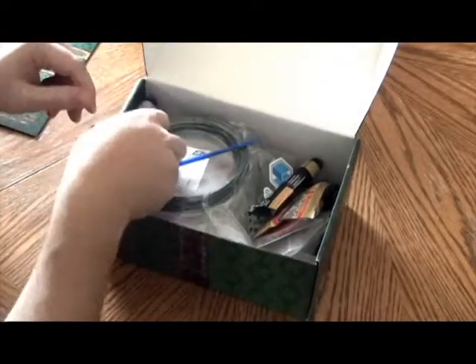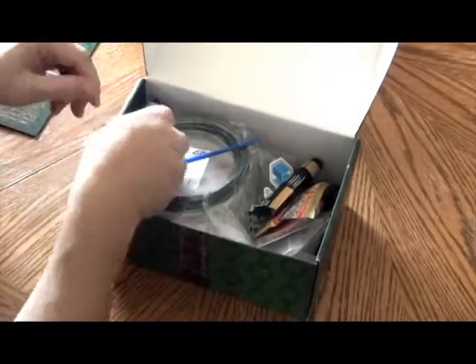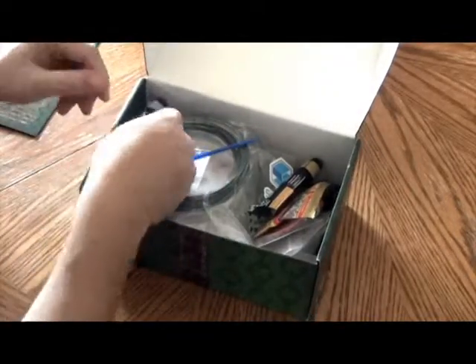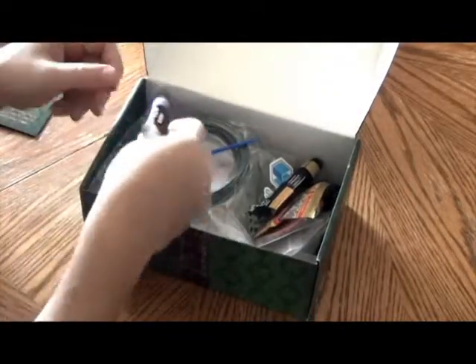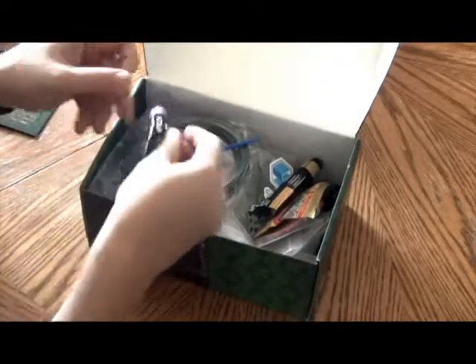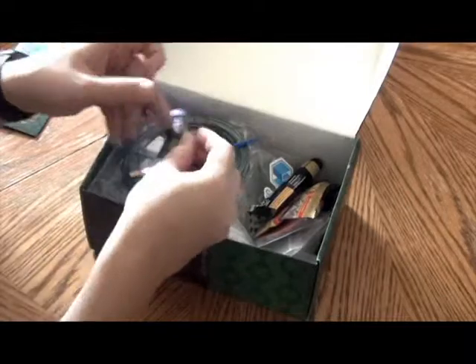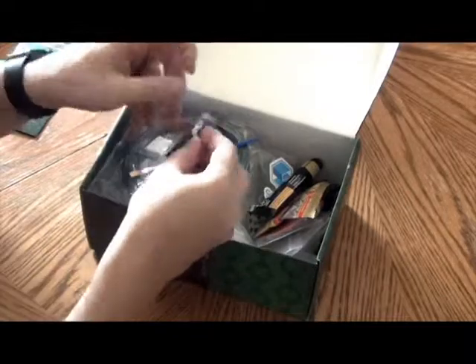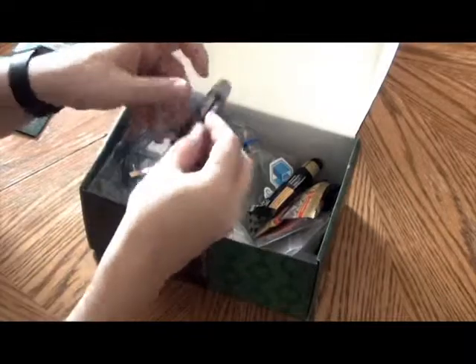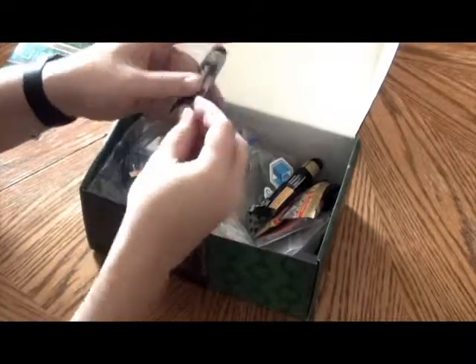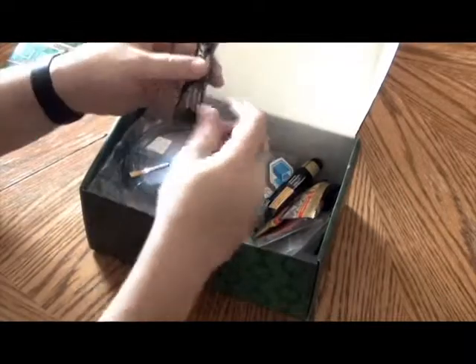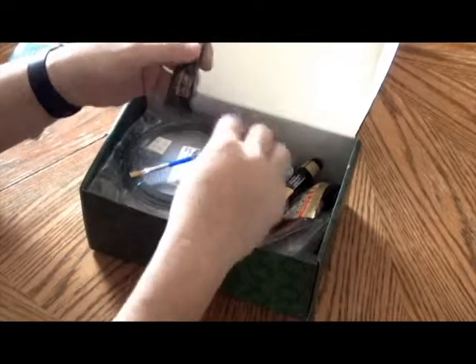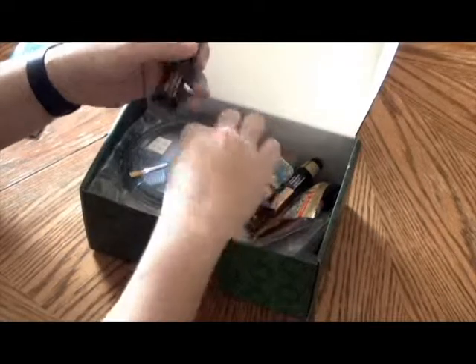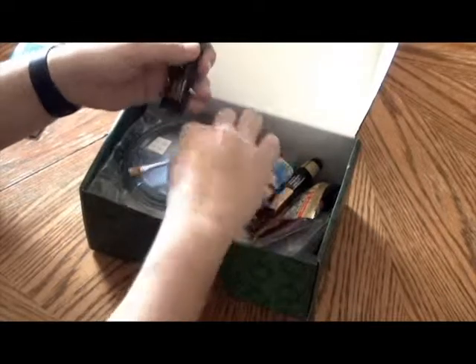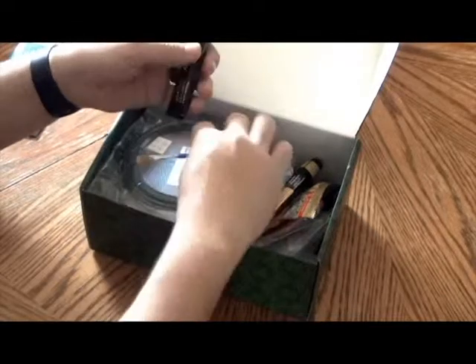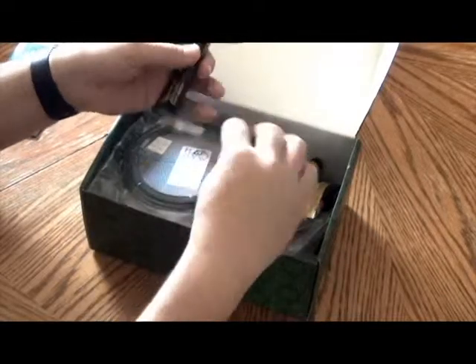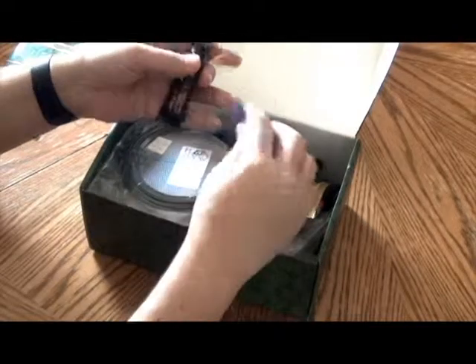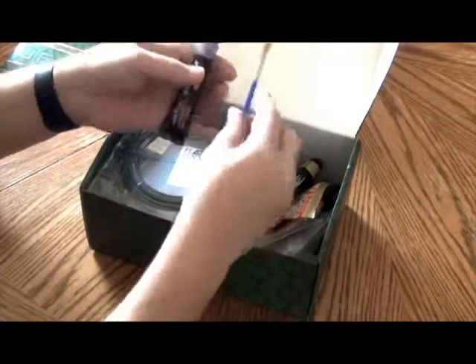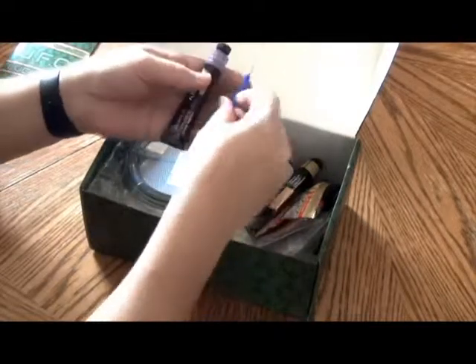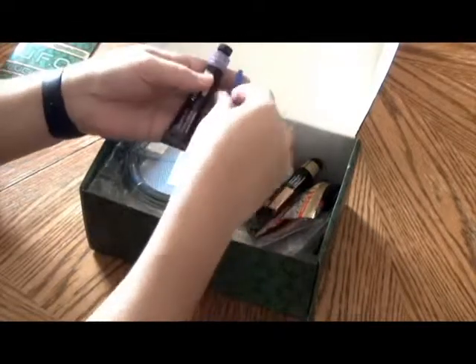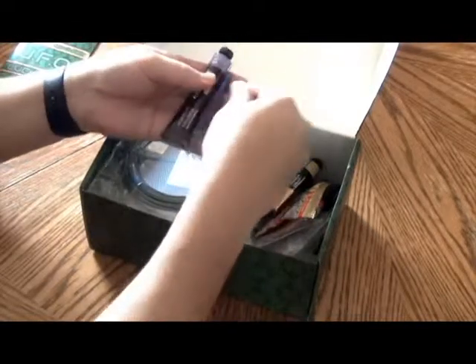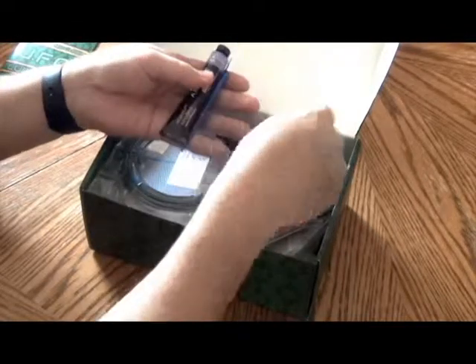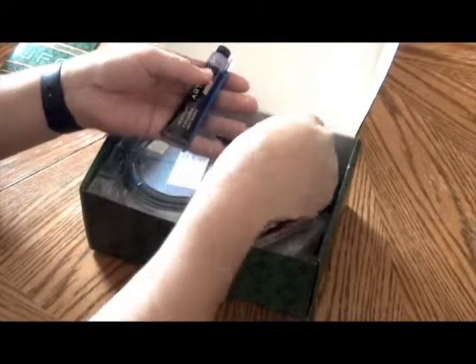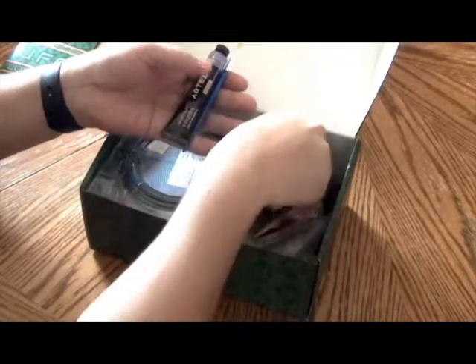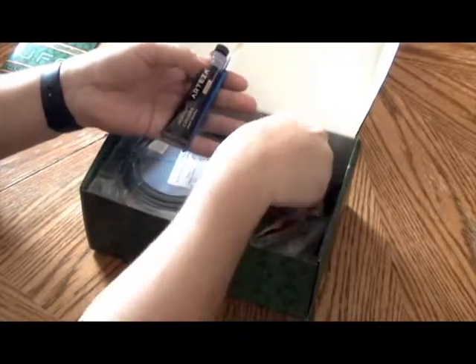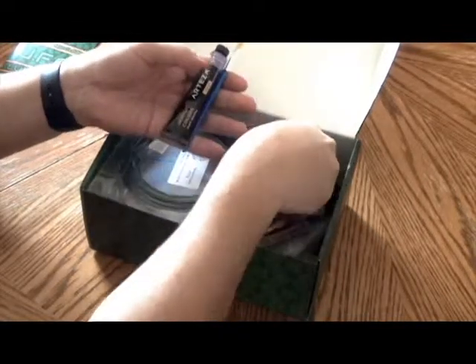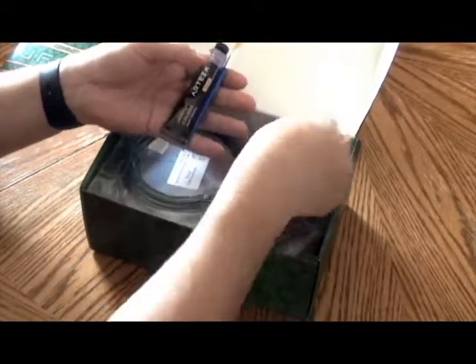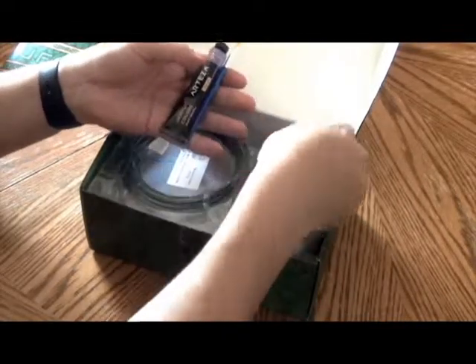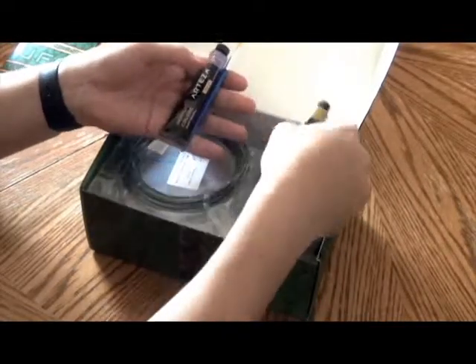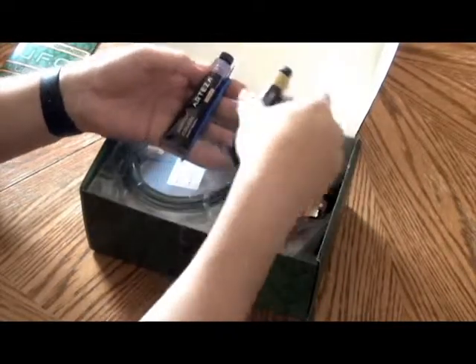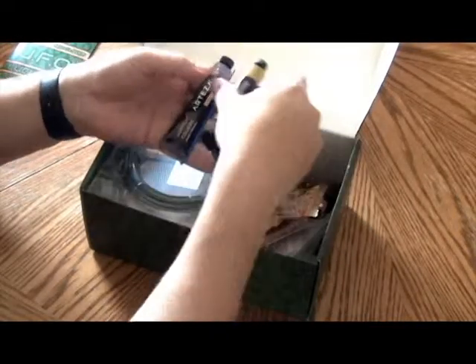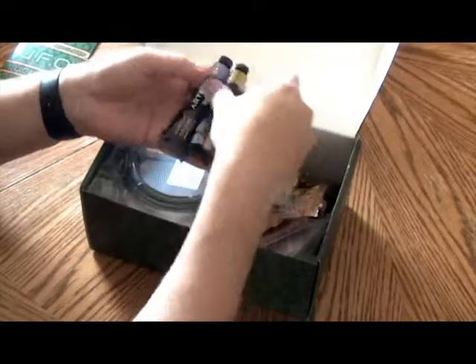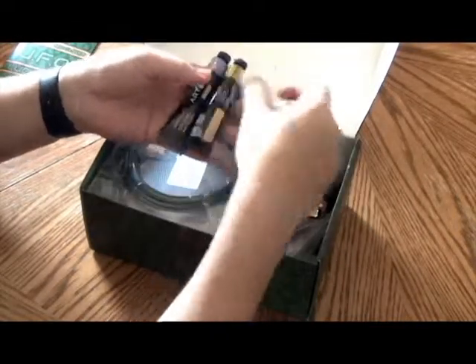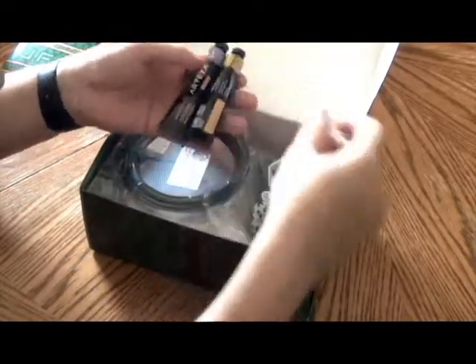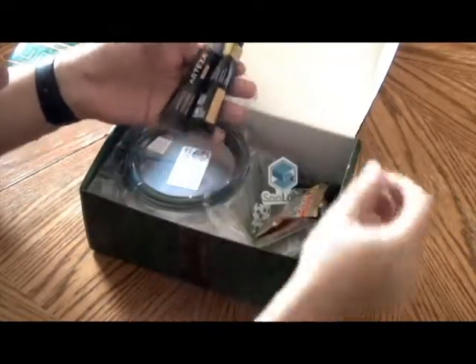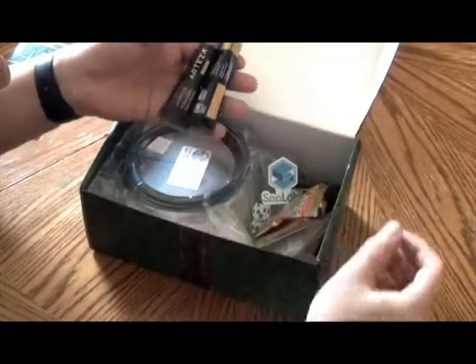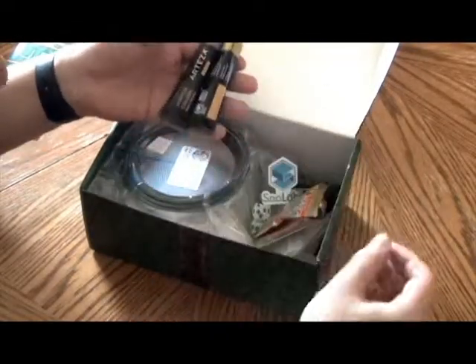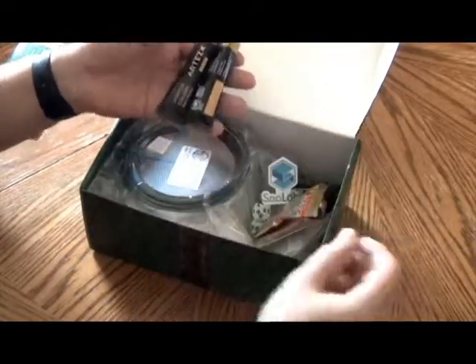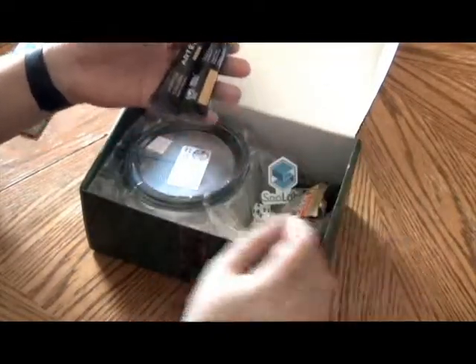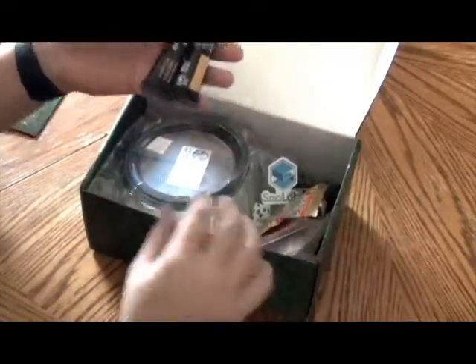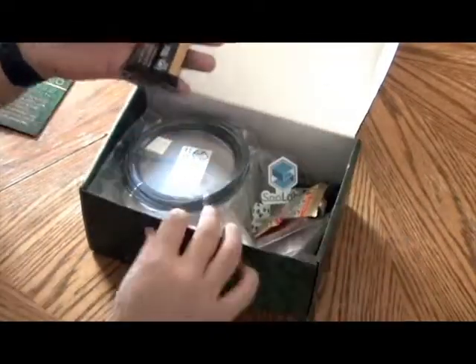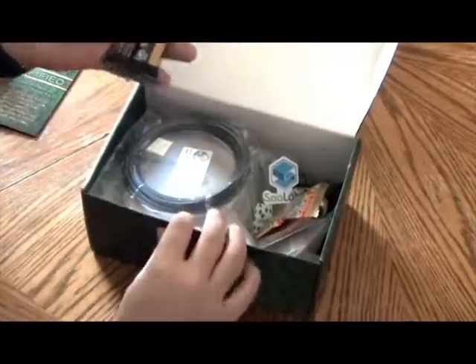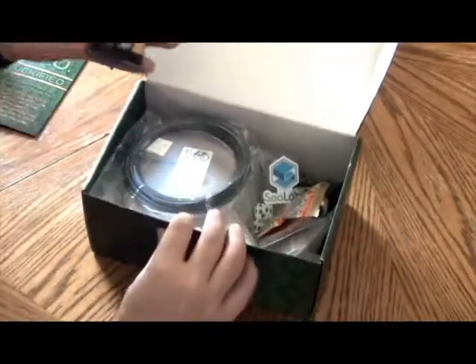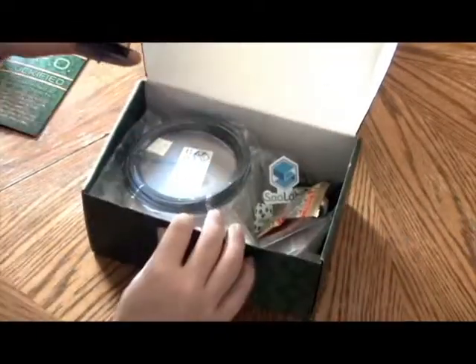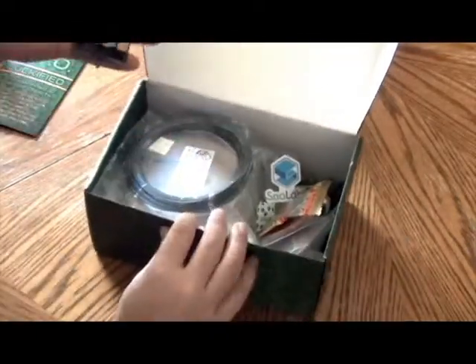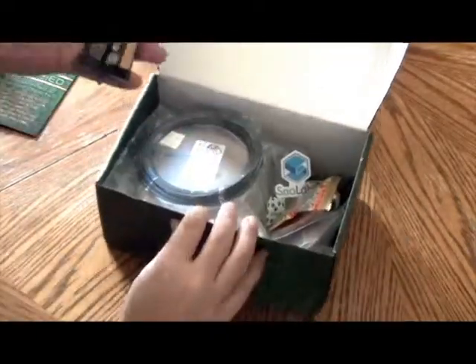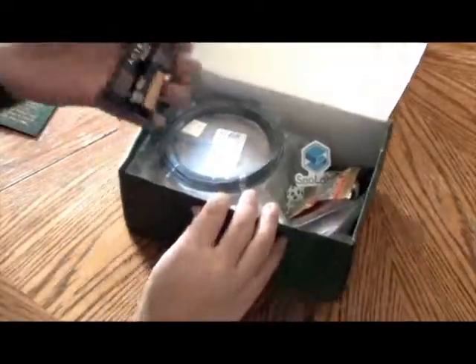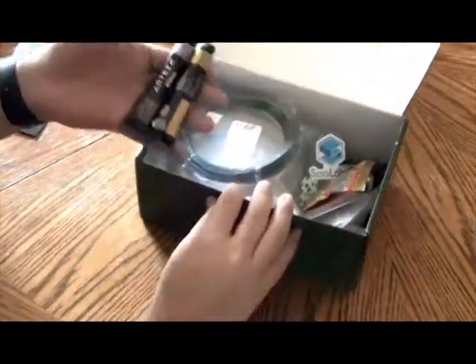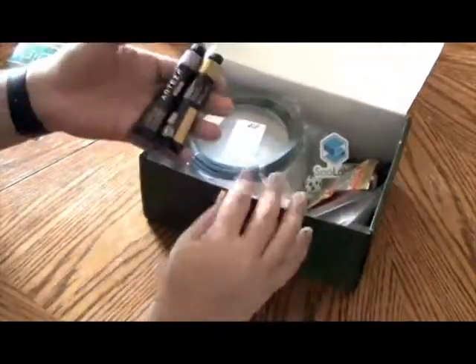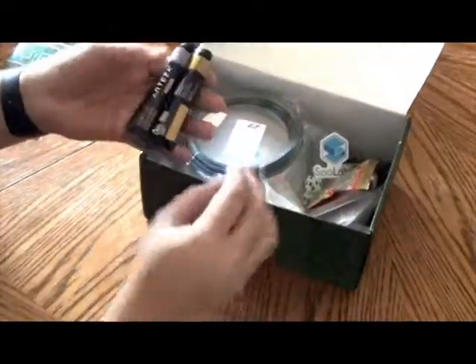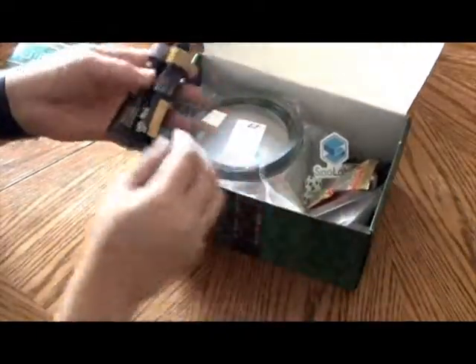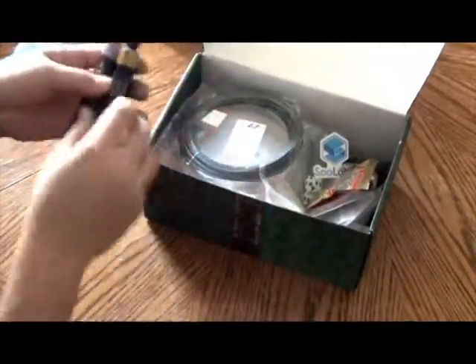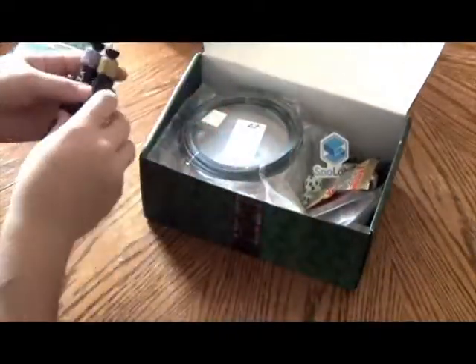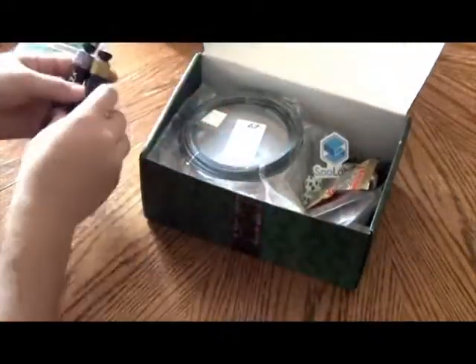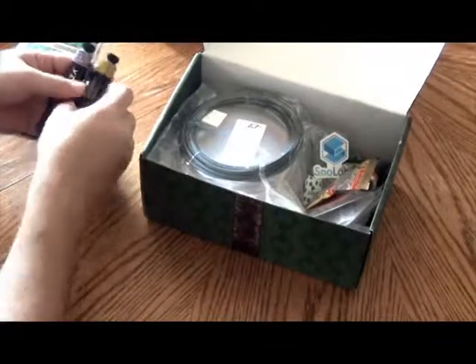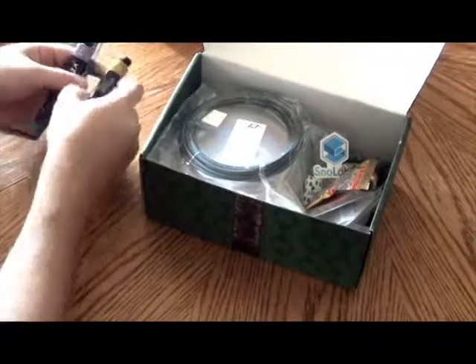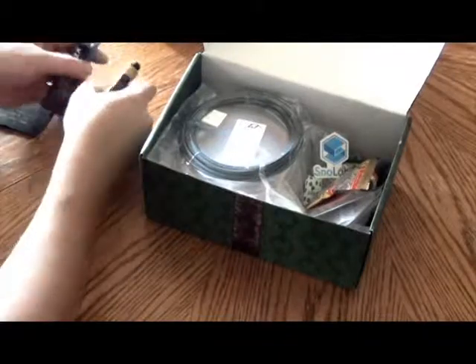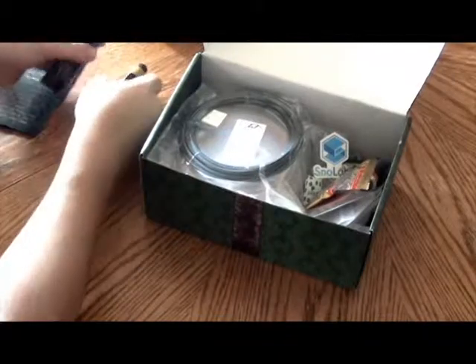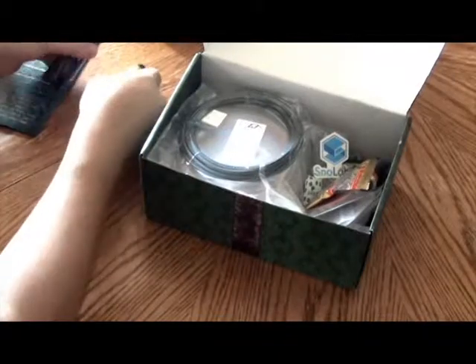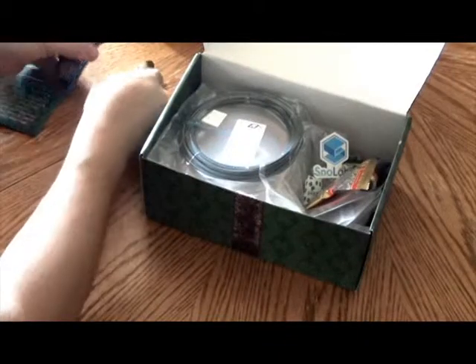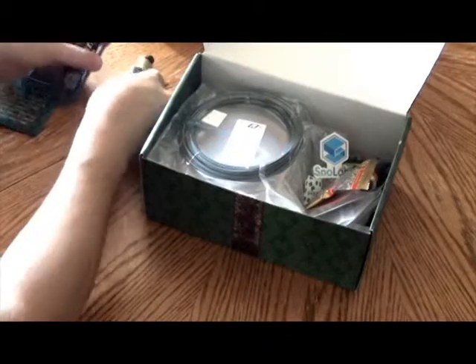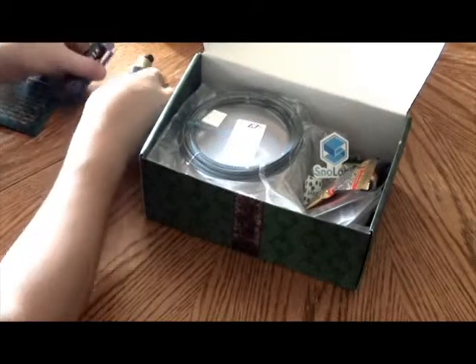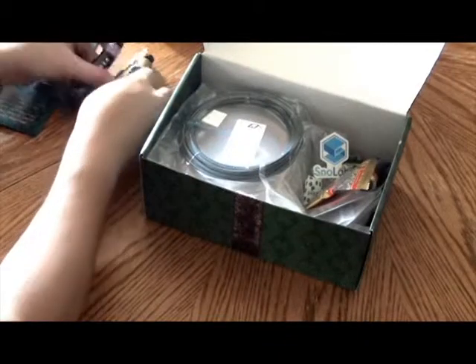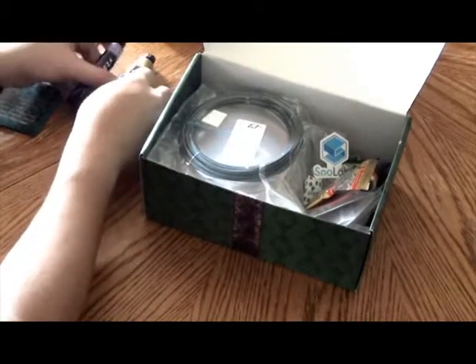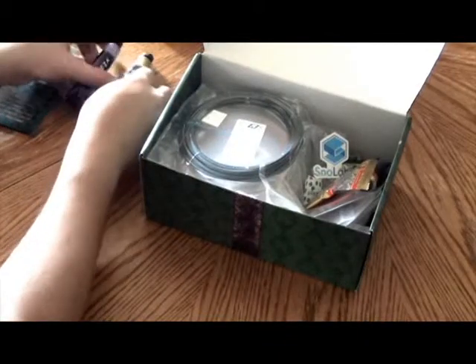It looks like here are some of the paint pieces for the kit. Looks like some of them have shifted, but we'll get through them all.